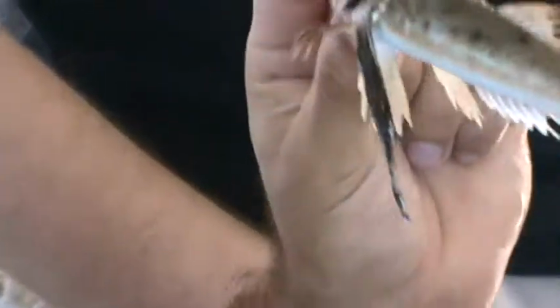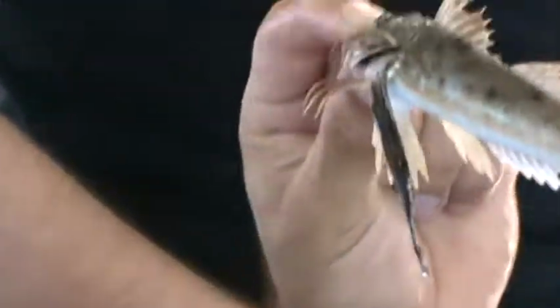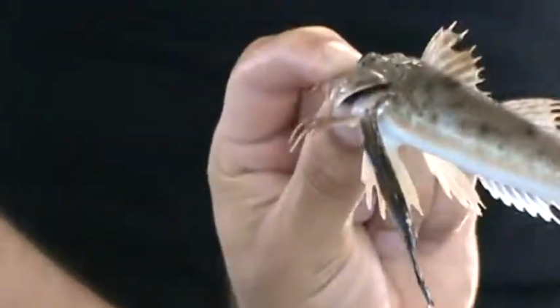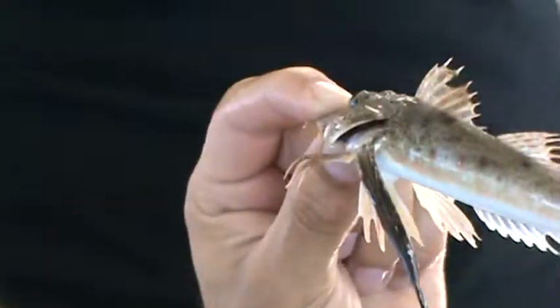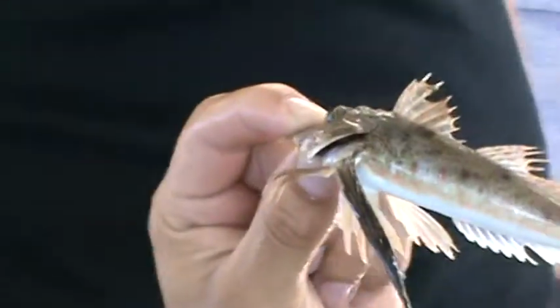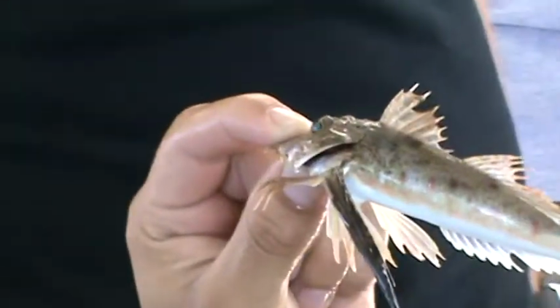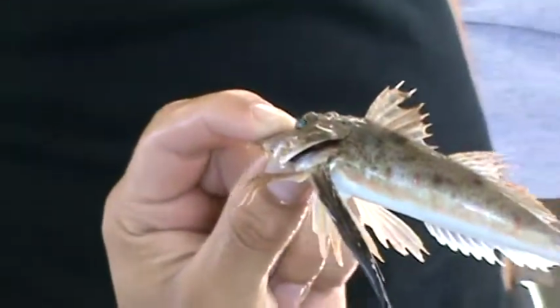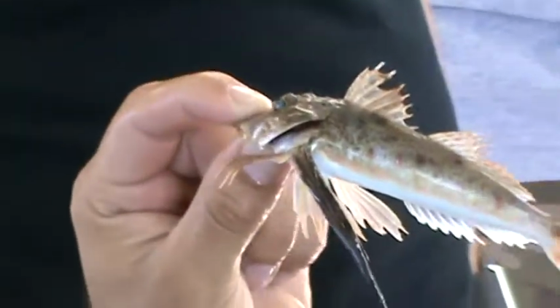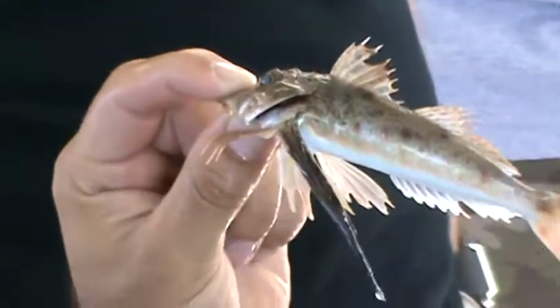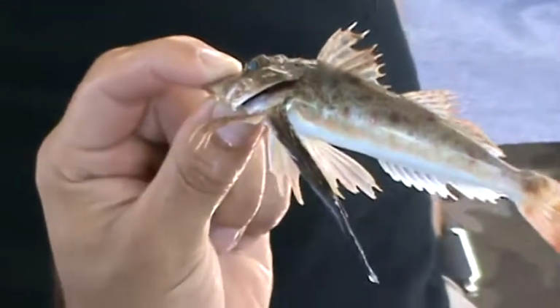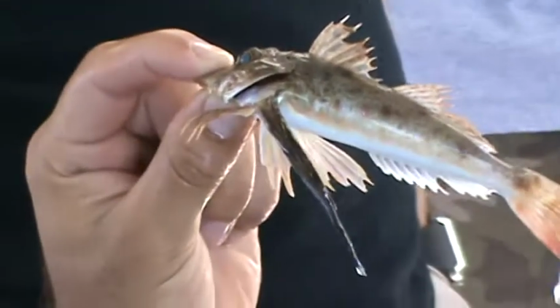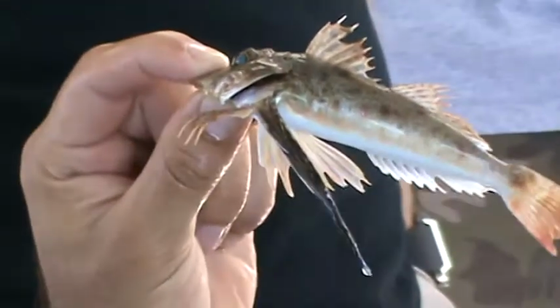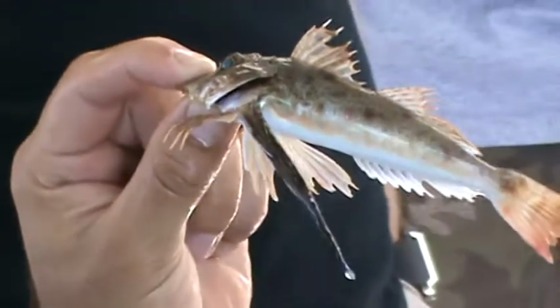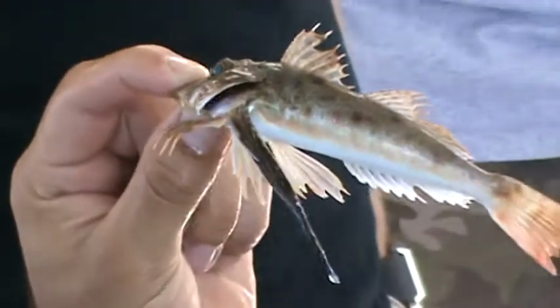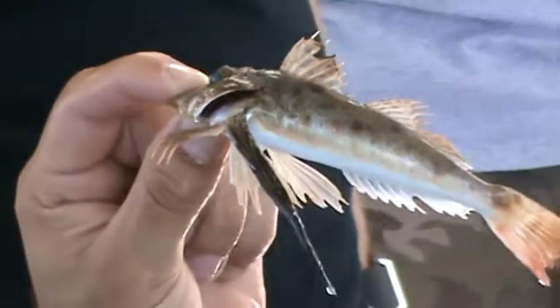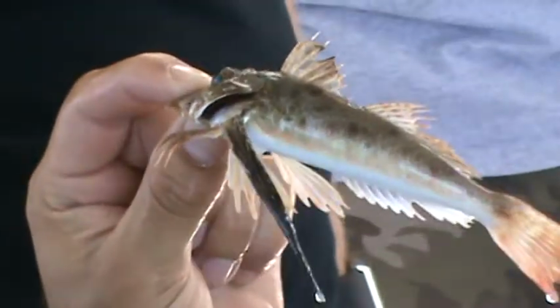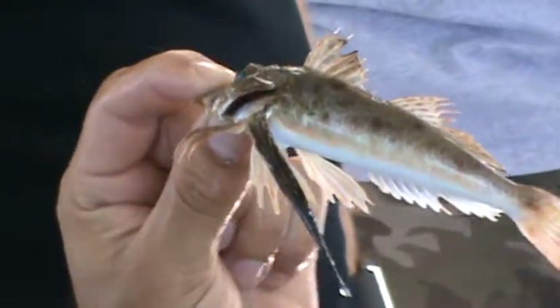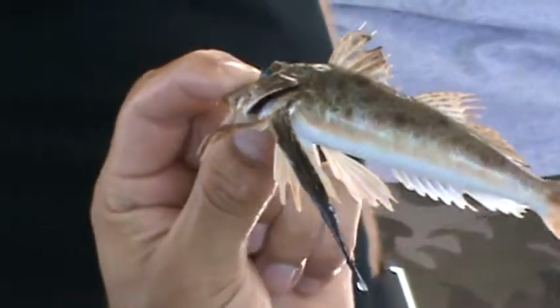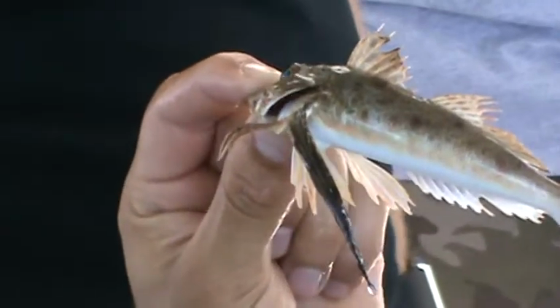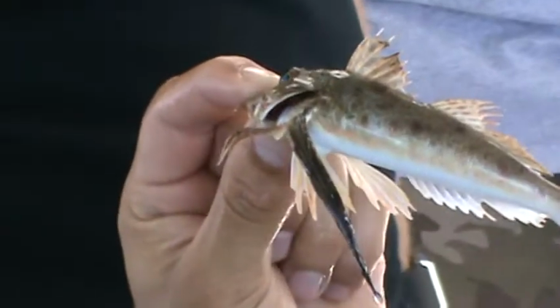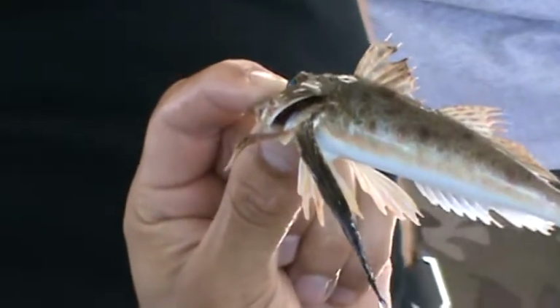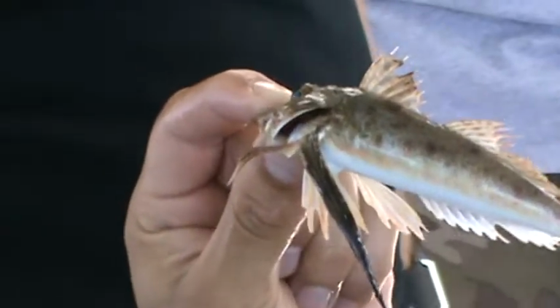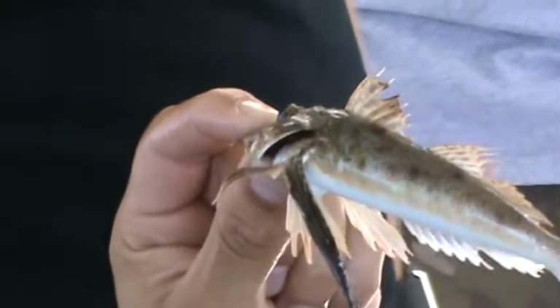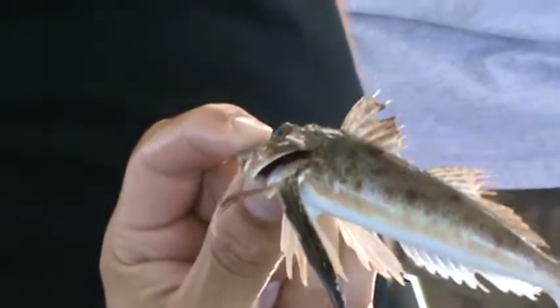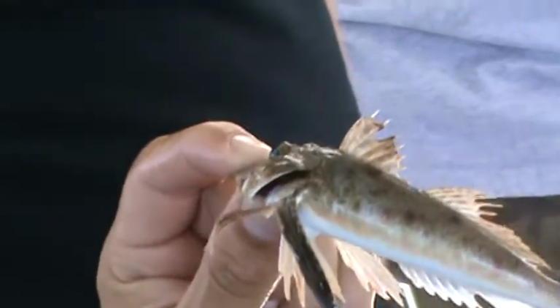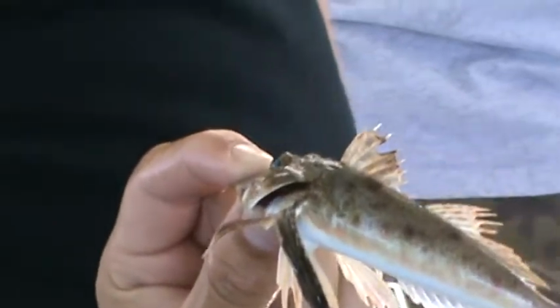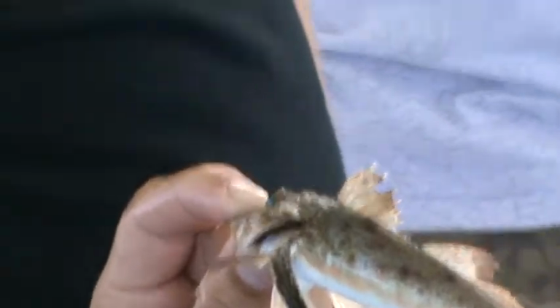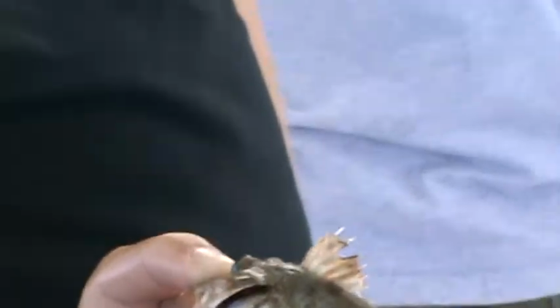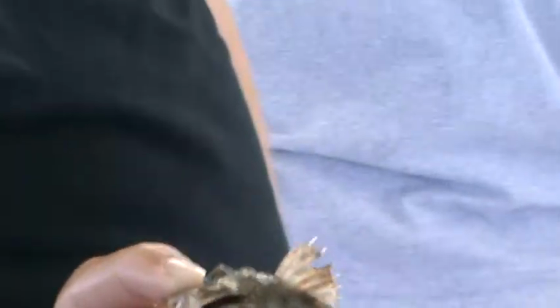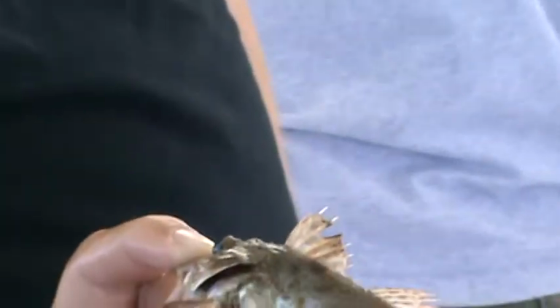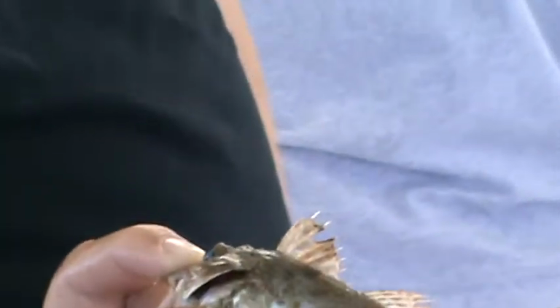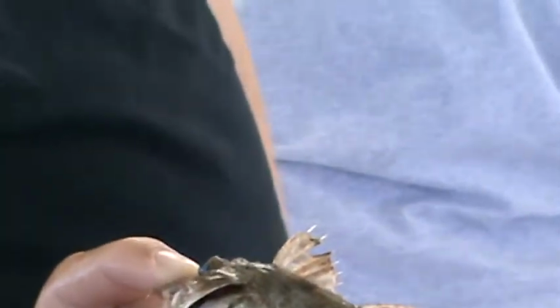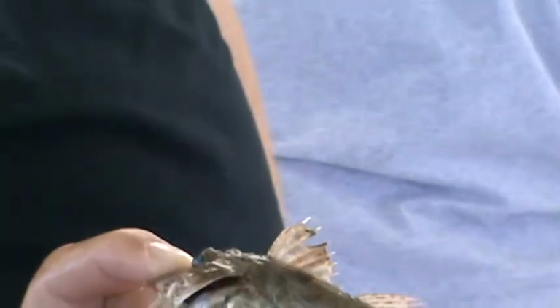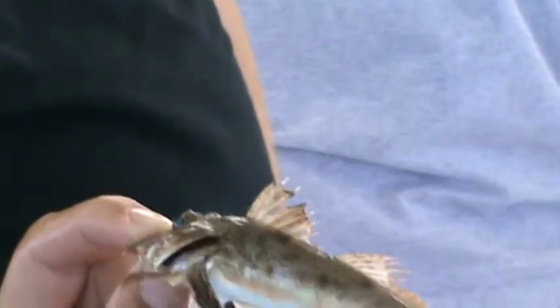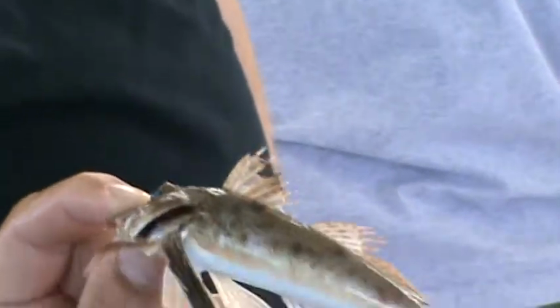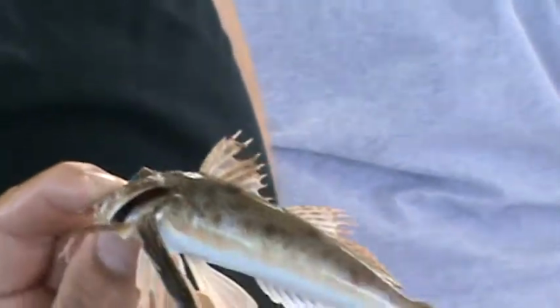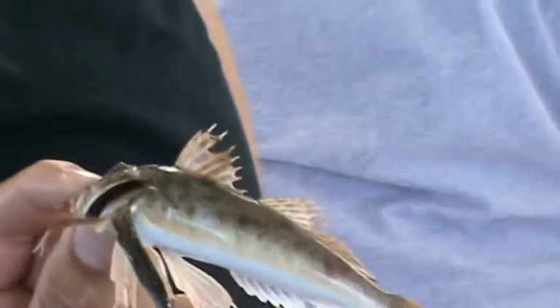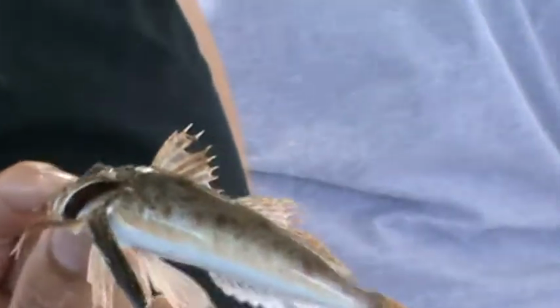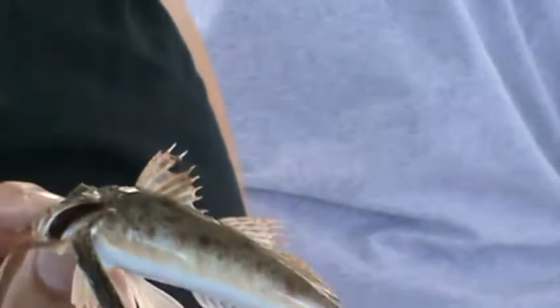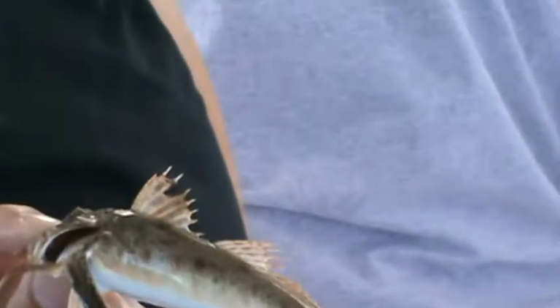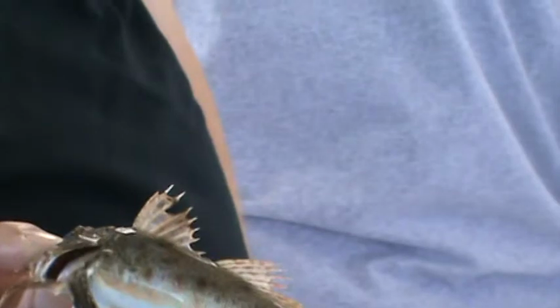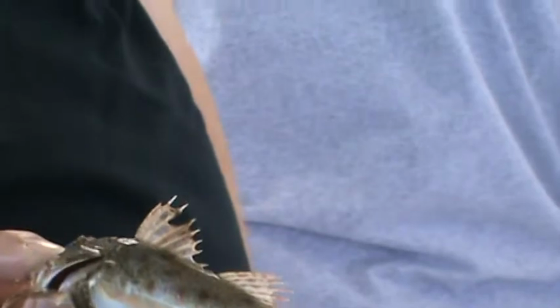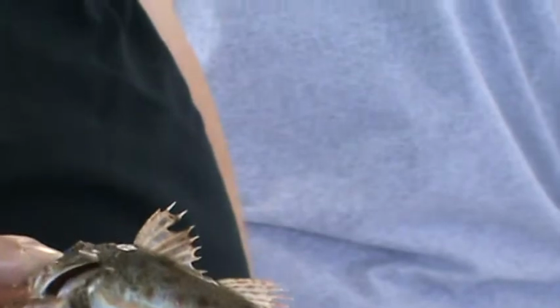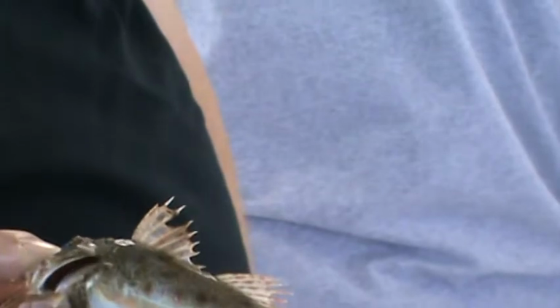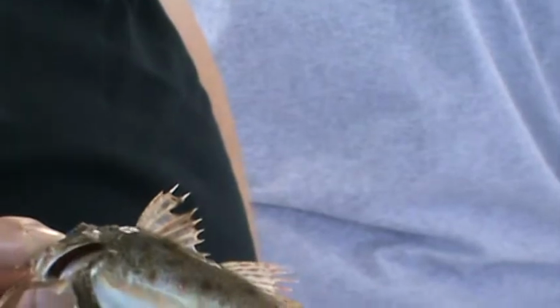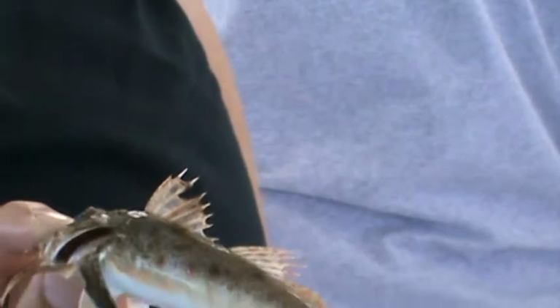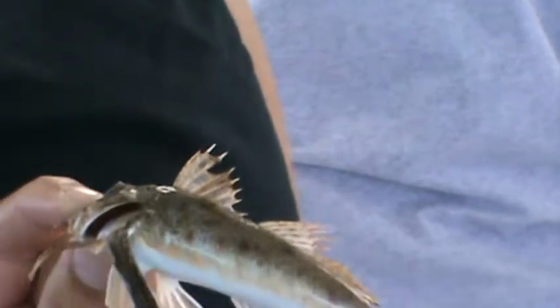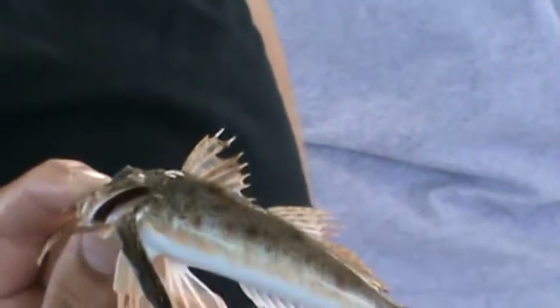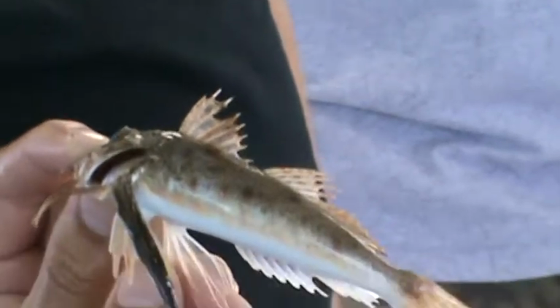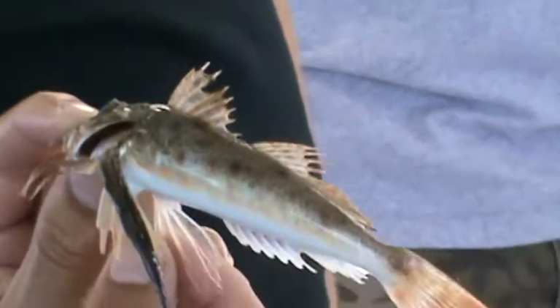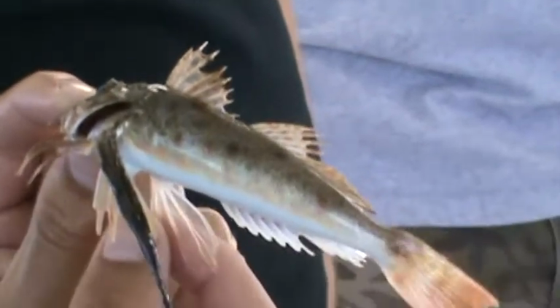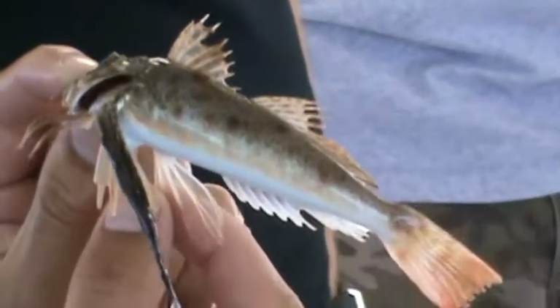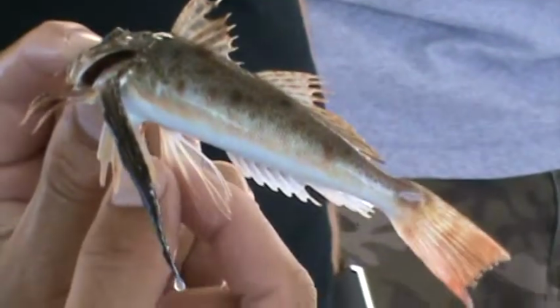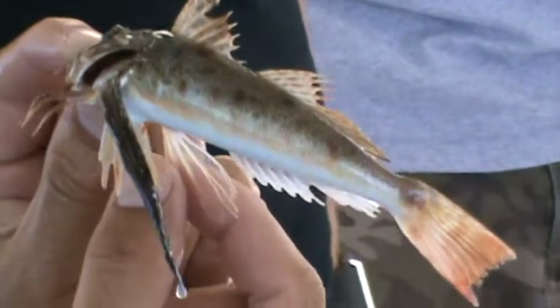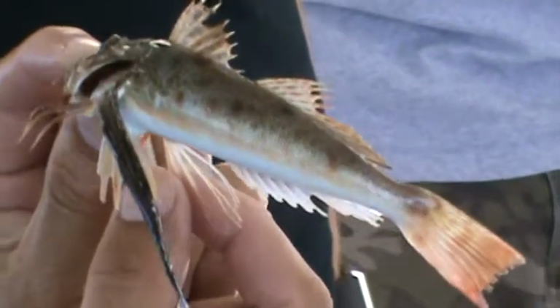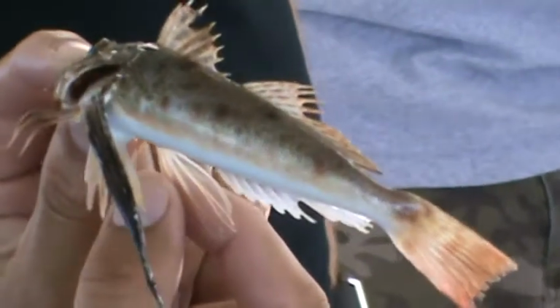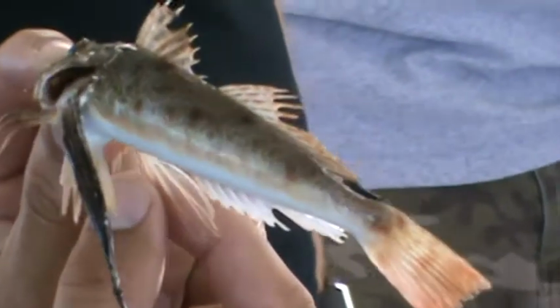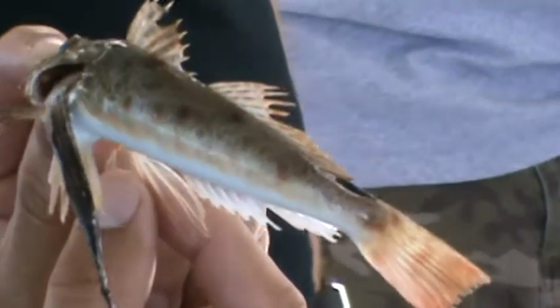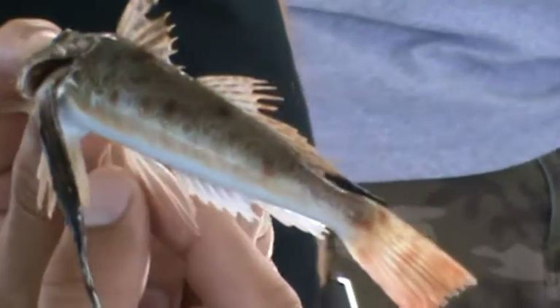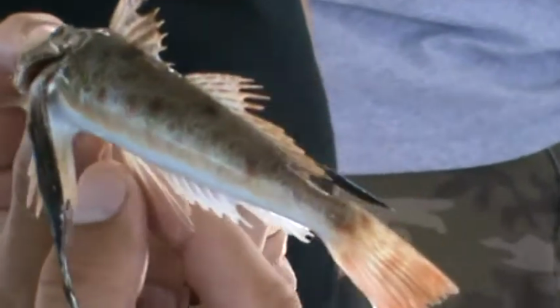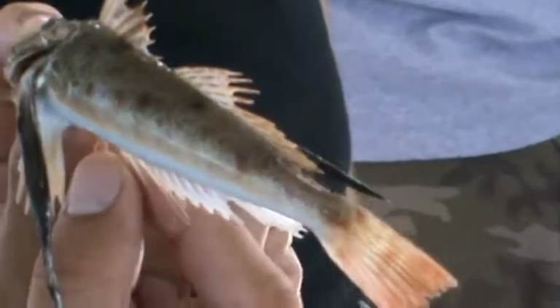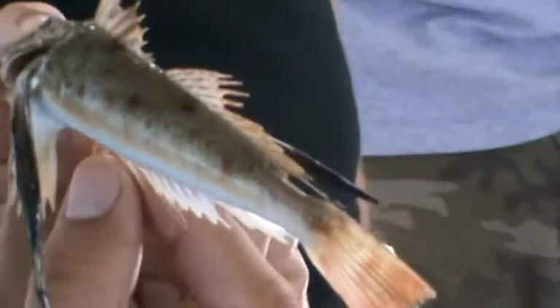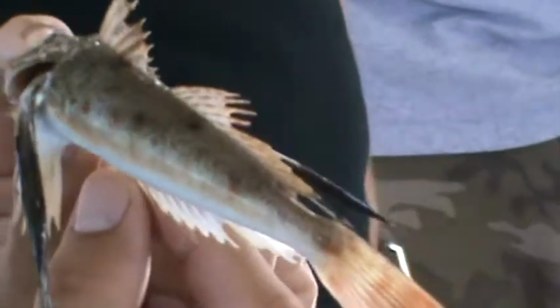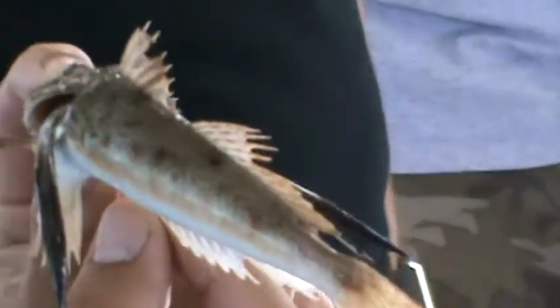This is also a fish that likes to hang around oyster beds. You see it has similar wings, just like the lizardfish.